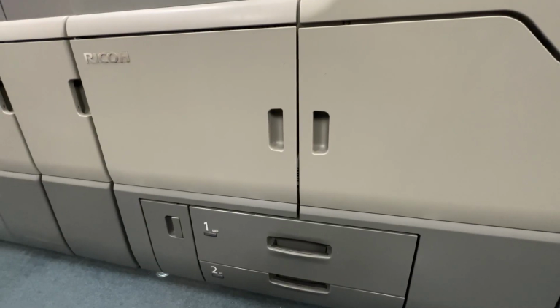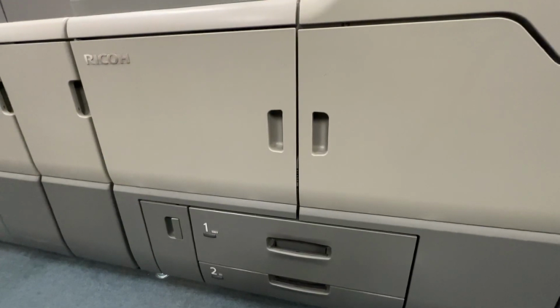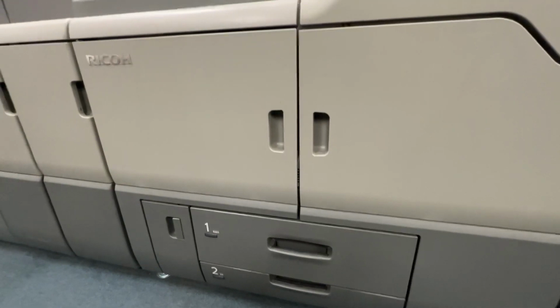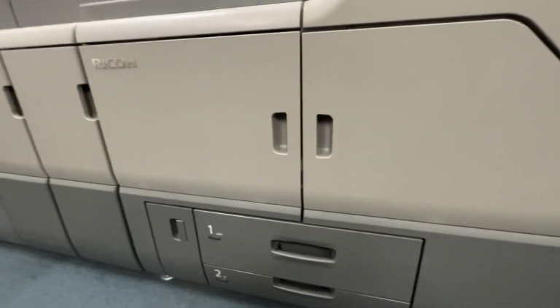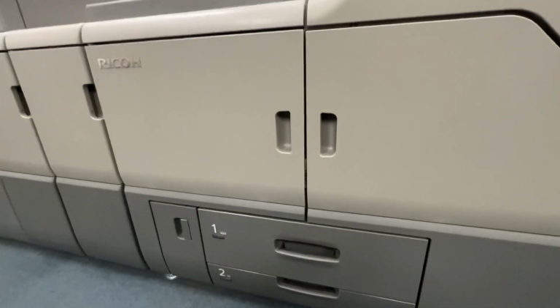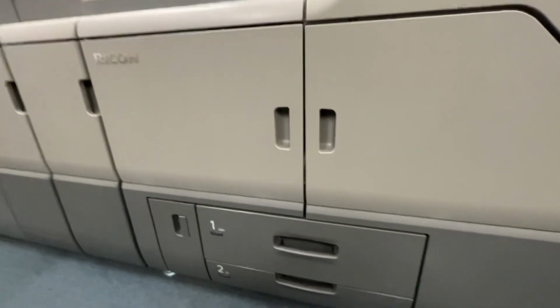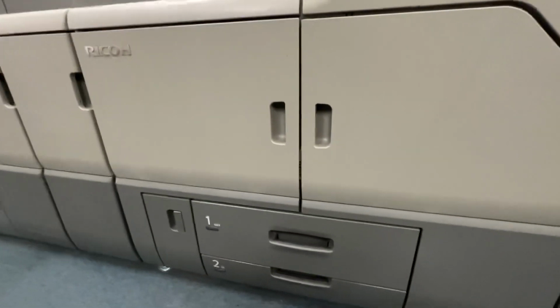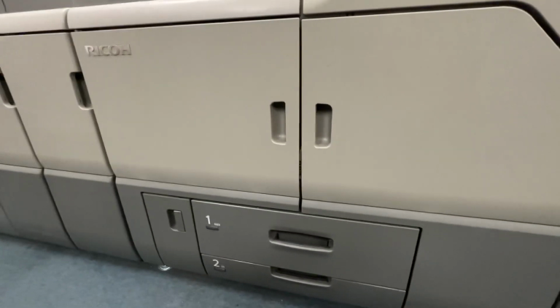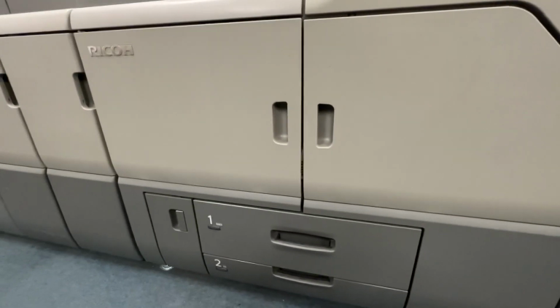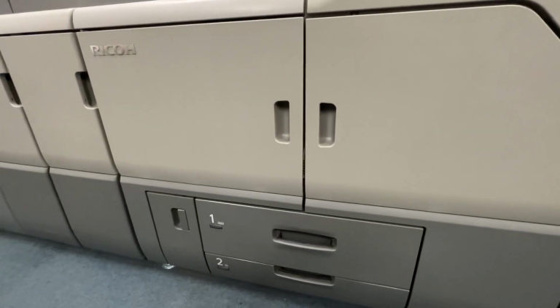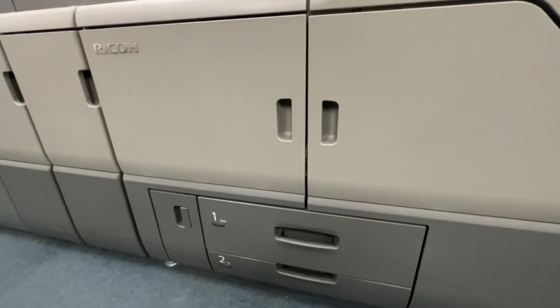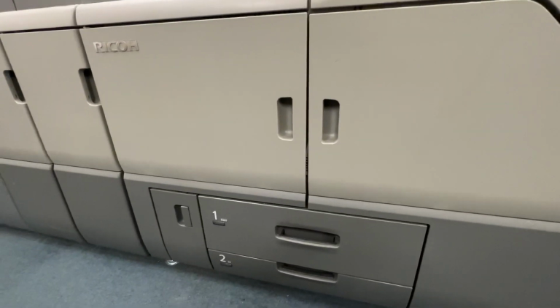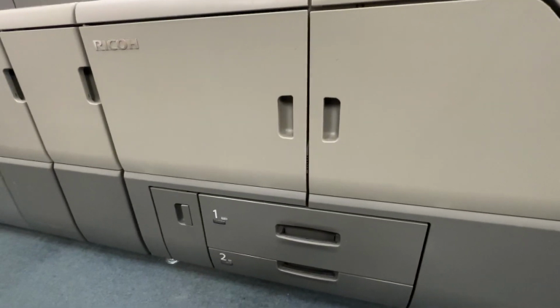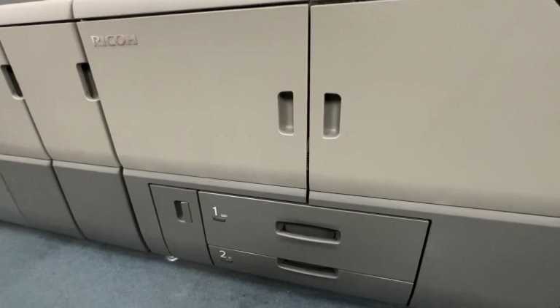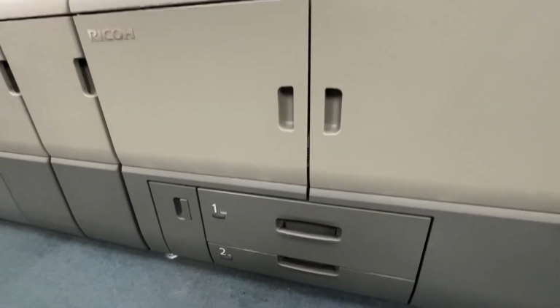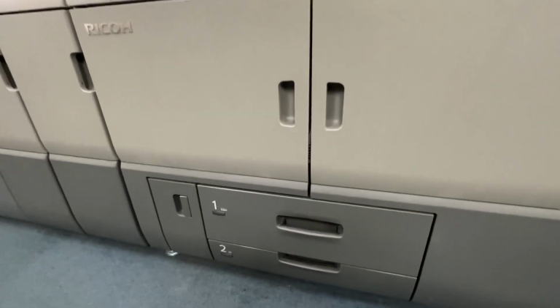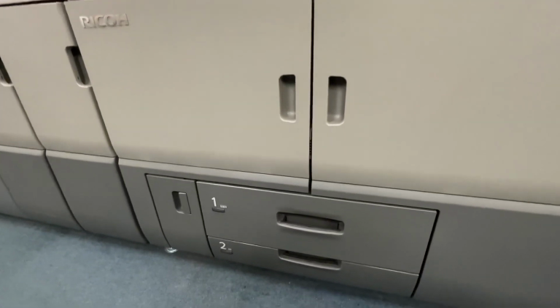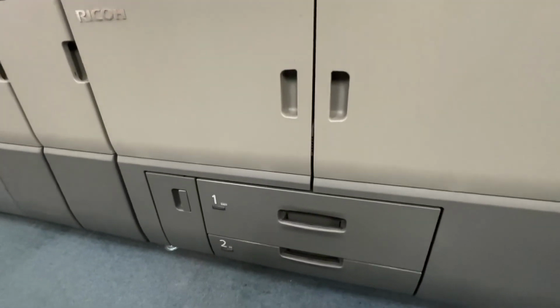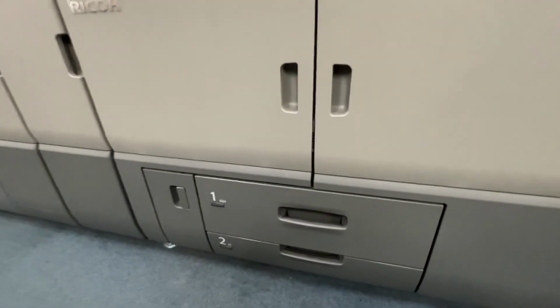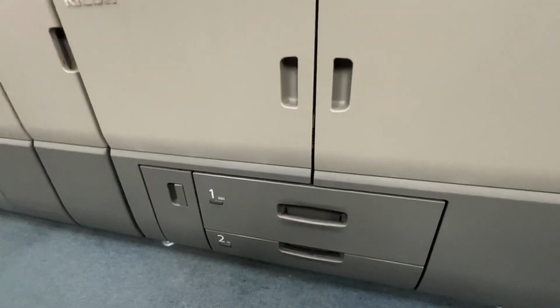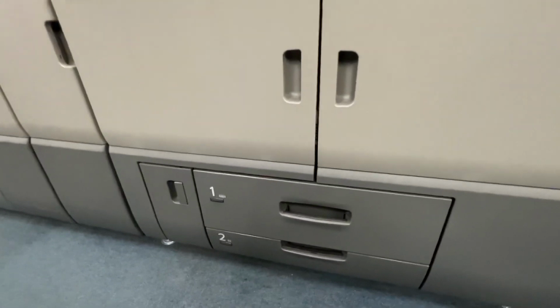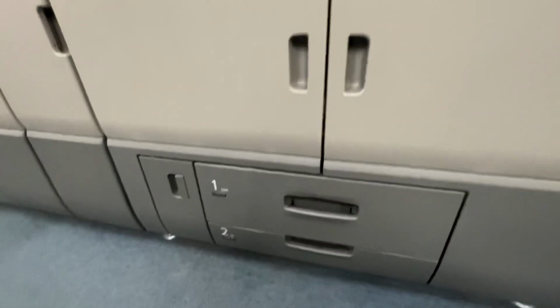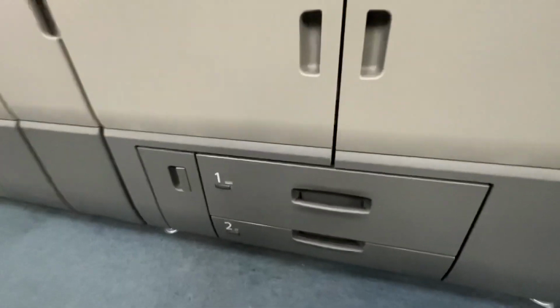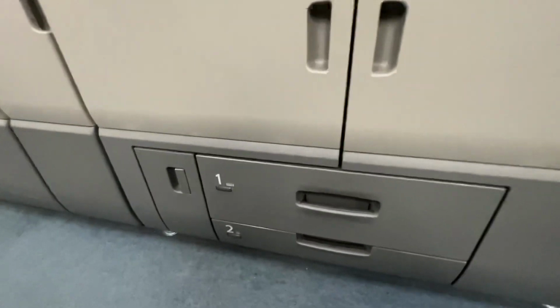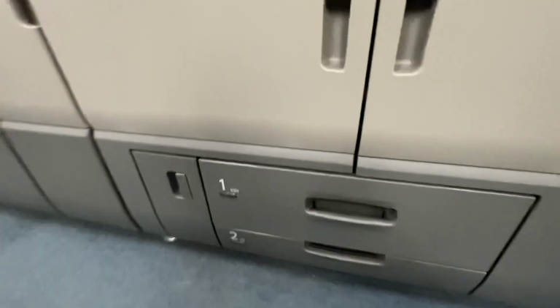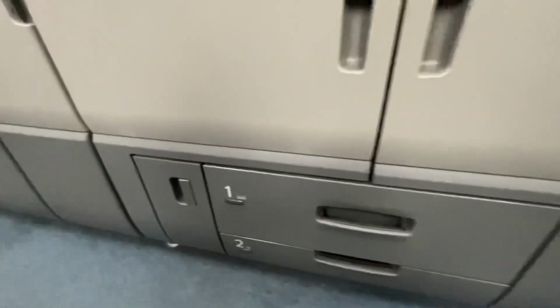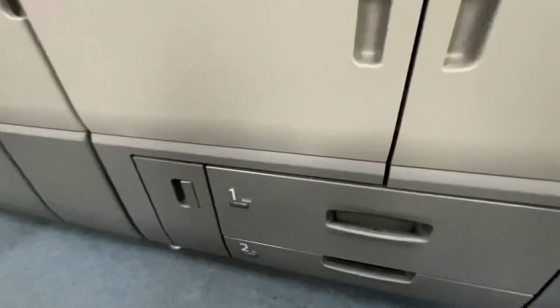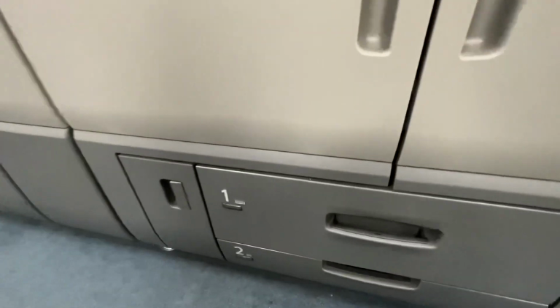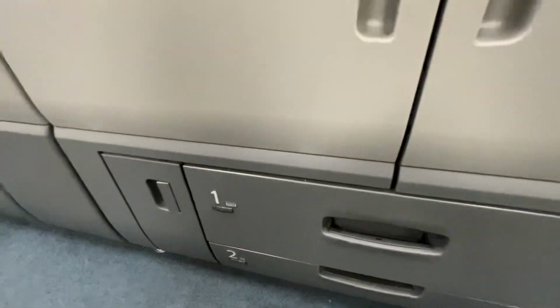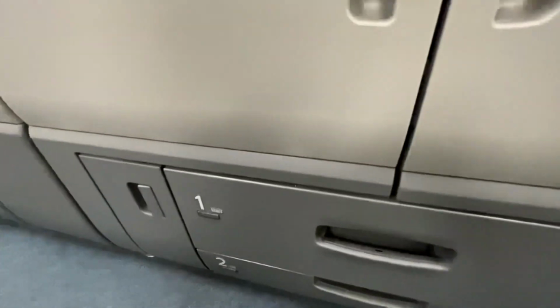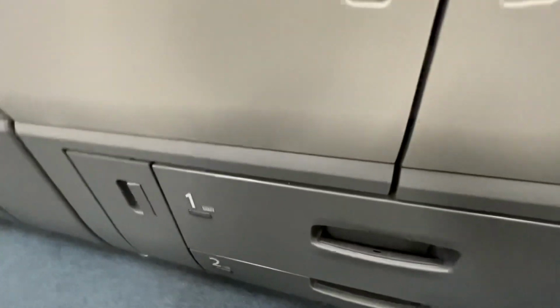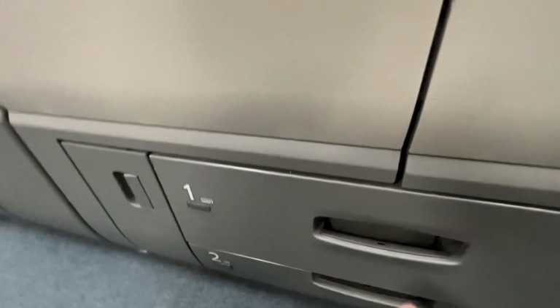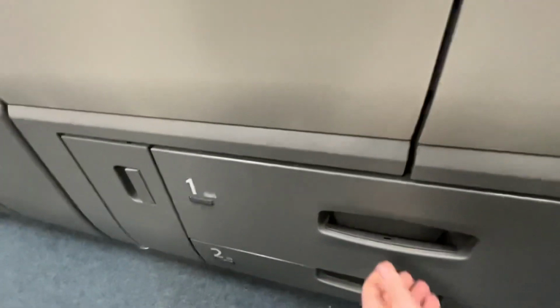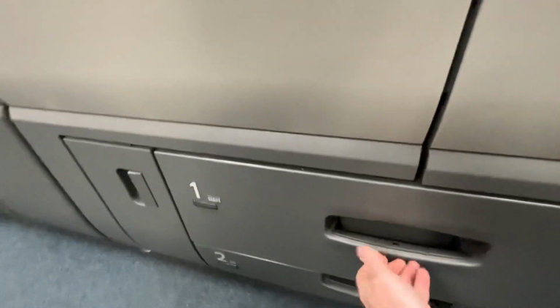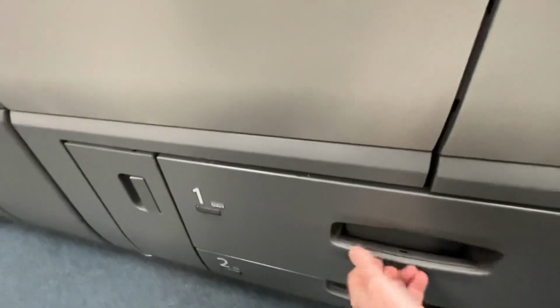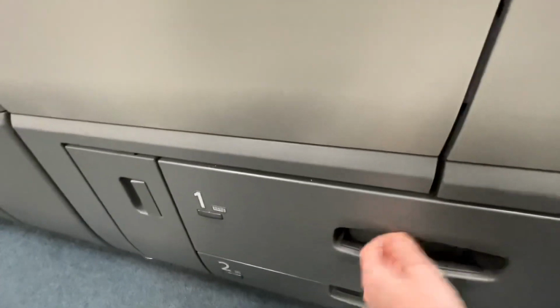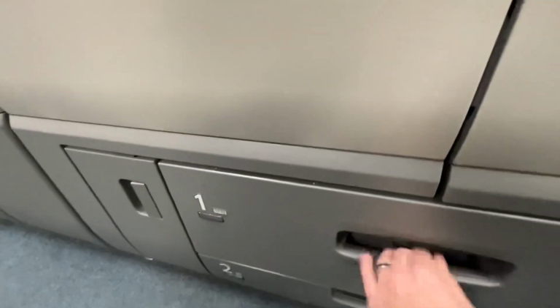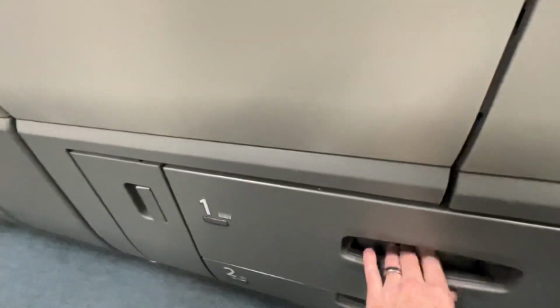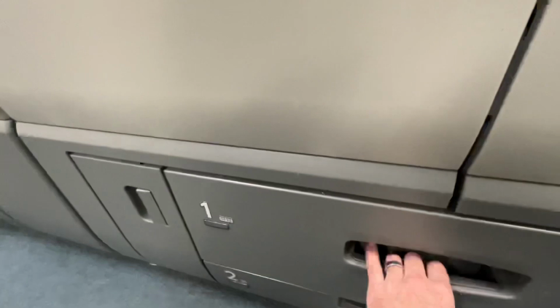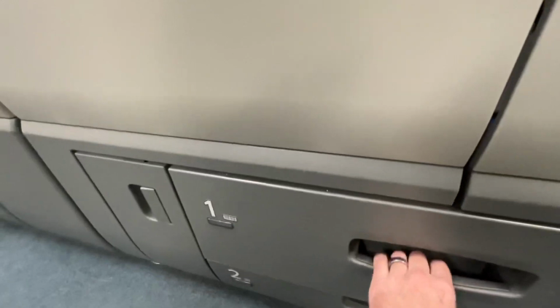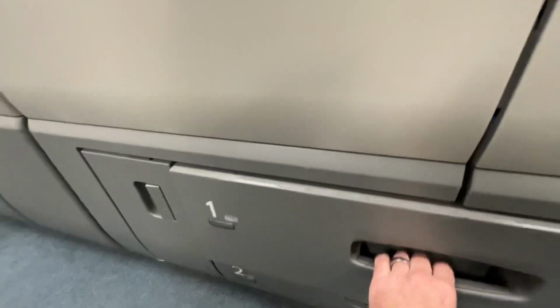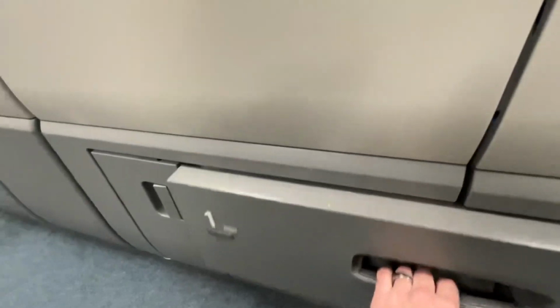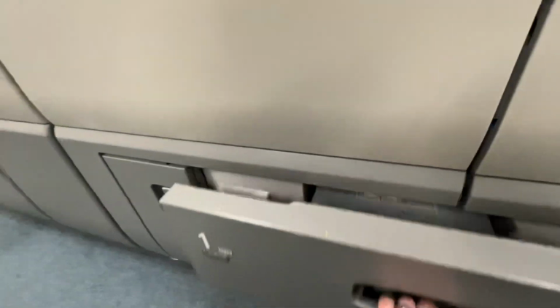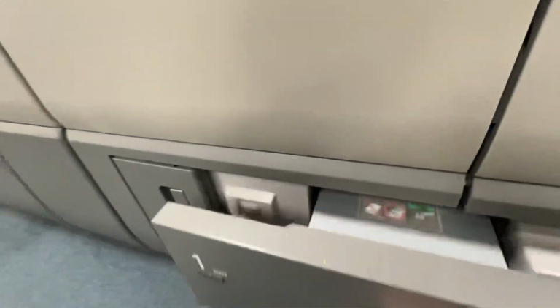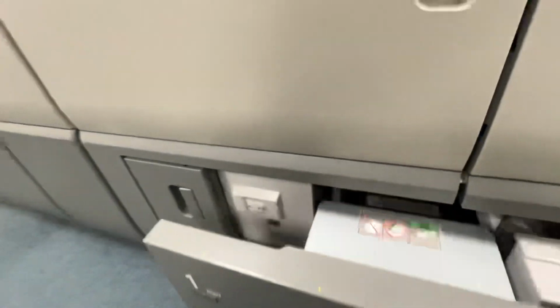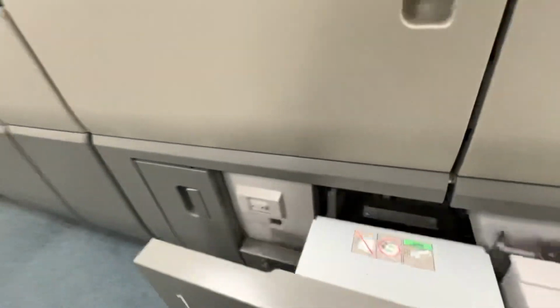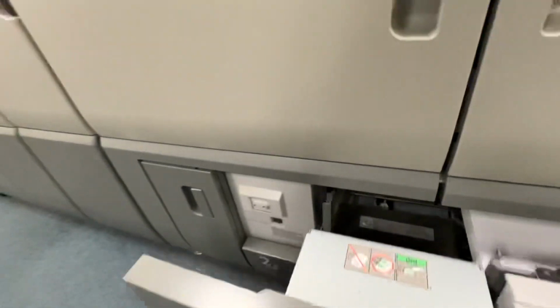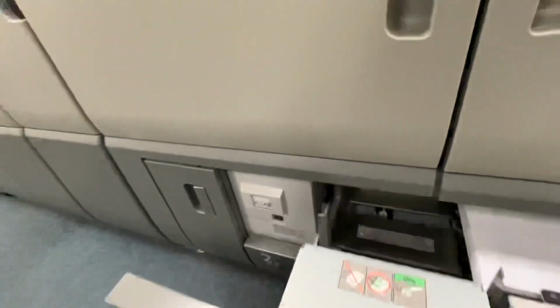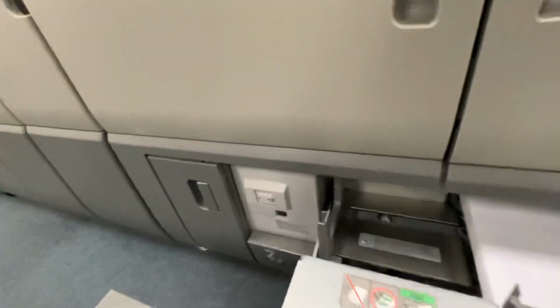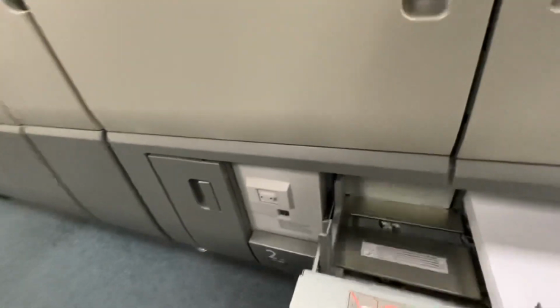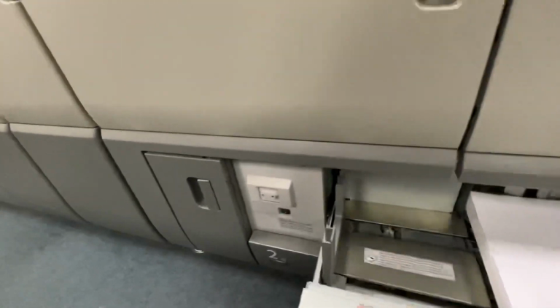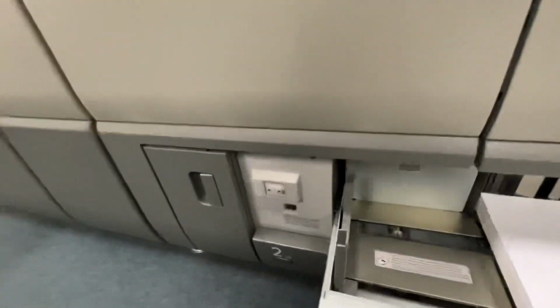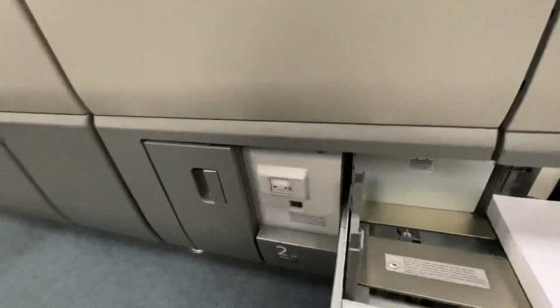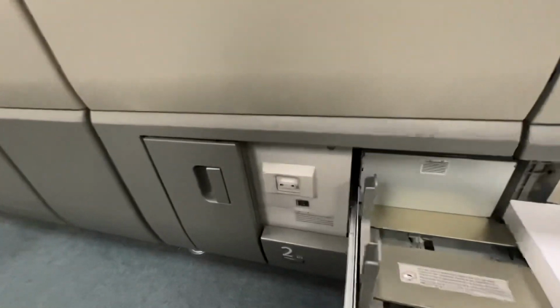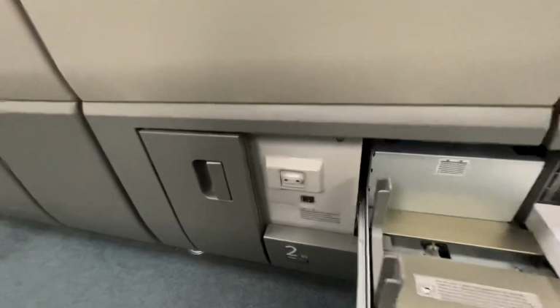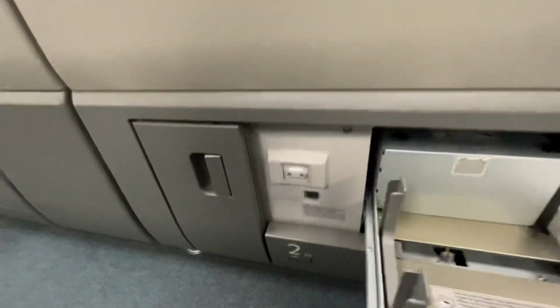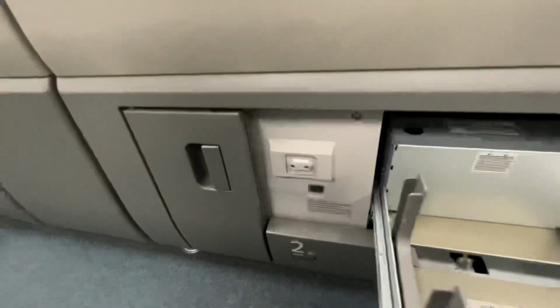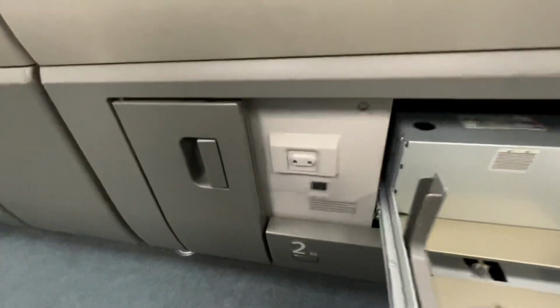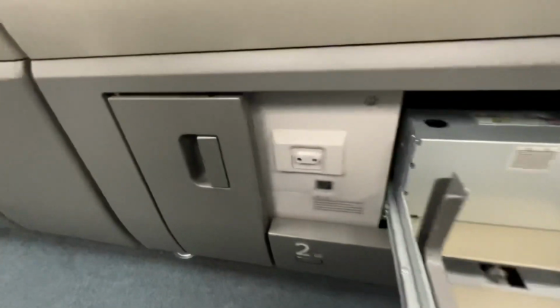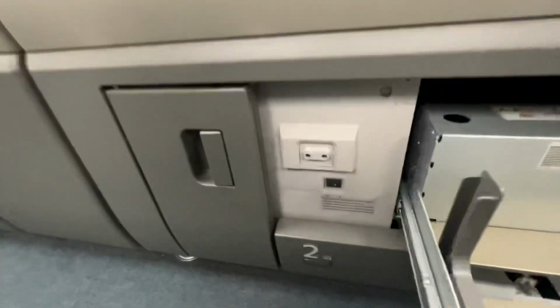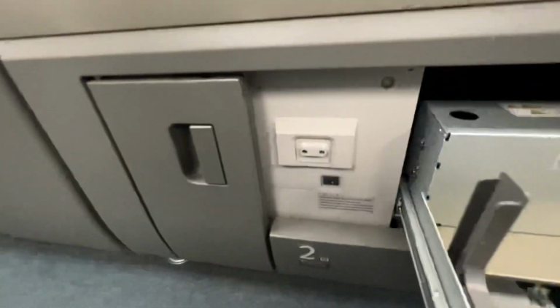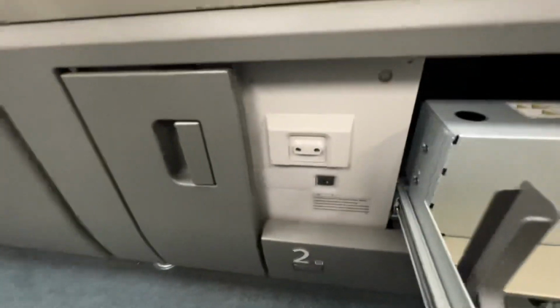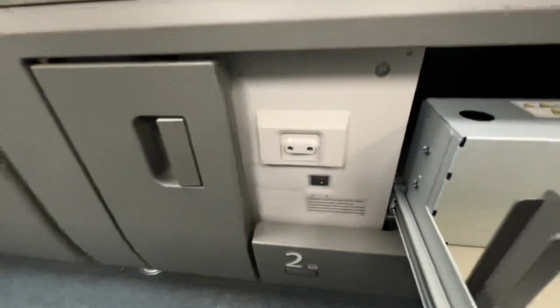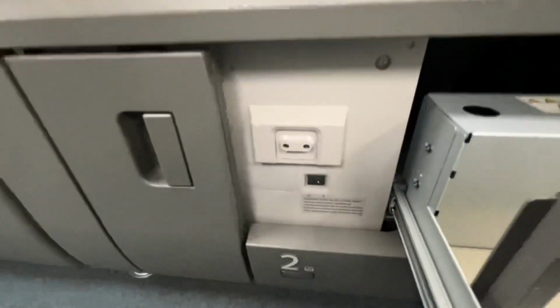Hey guys, just a quick video here. I wanted to show you a feature that I just found out about not too long ago.